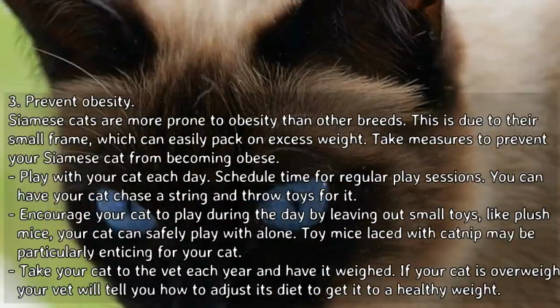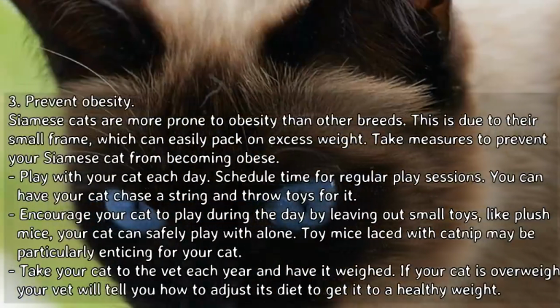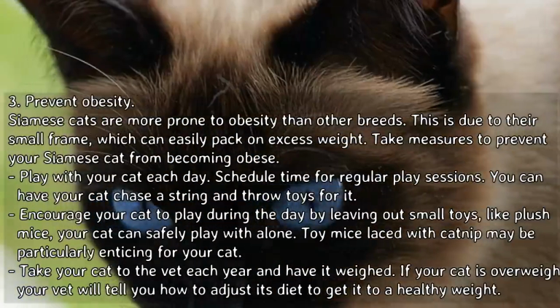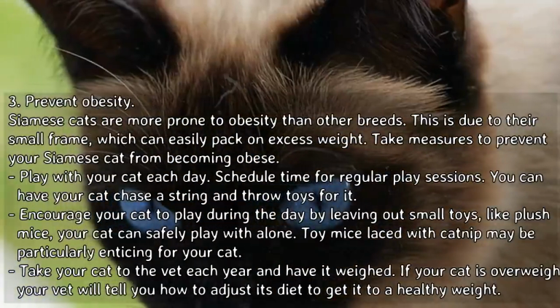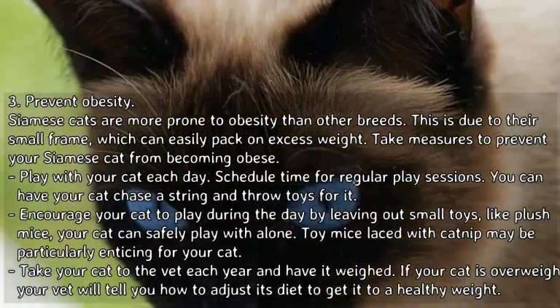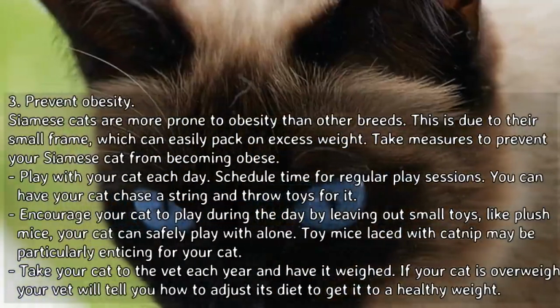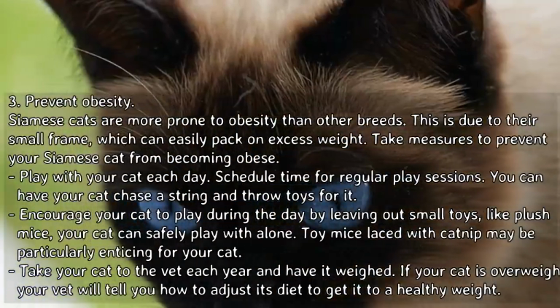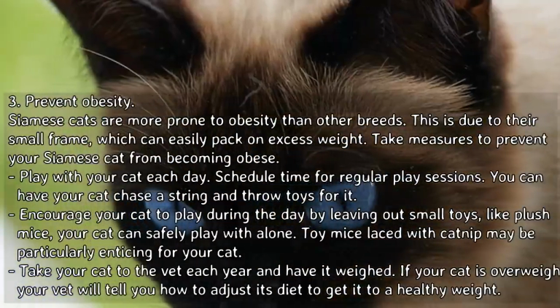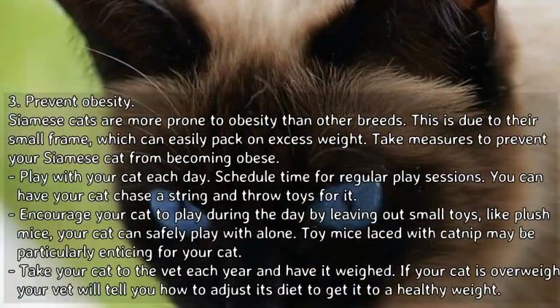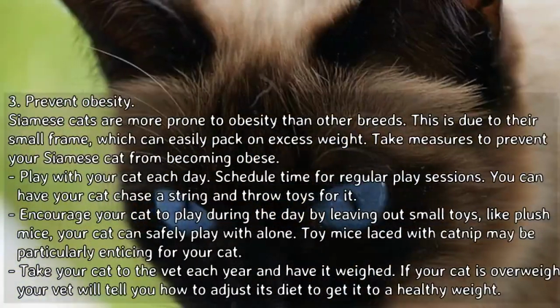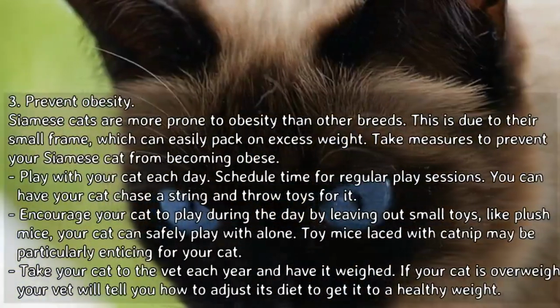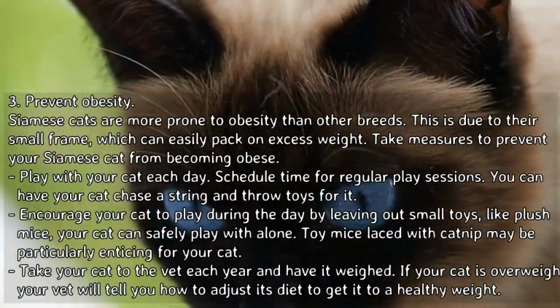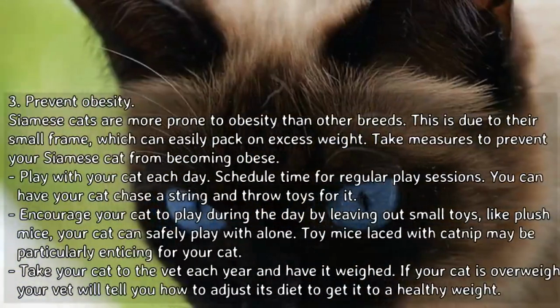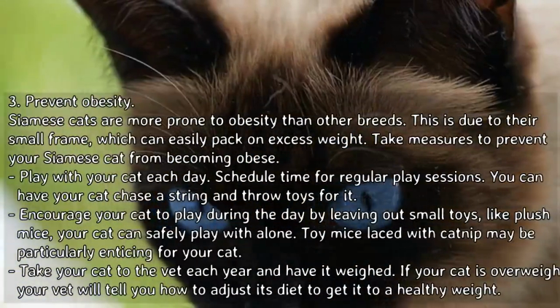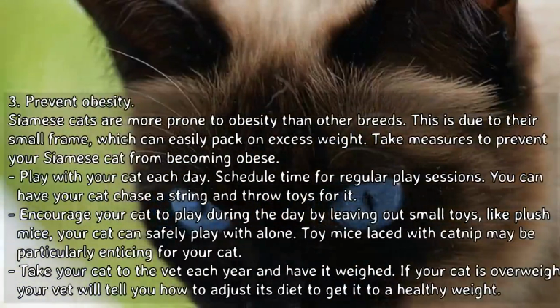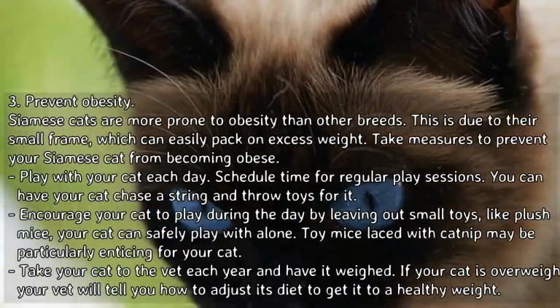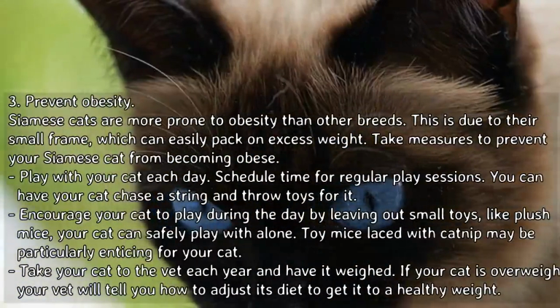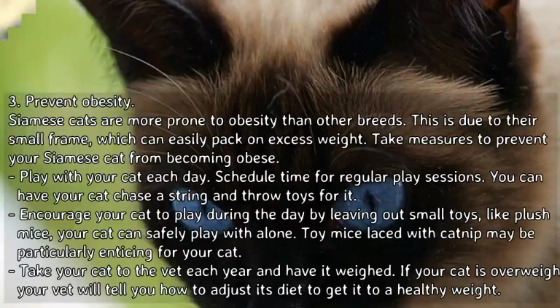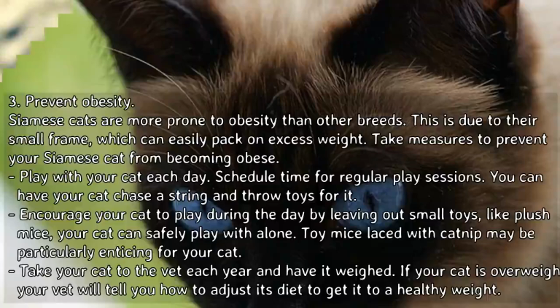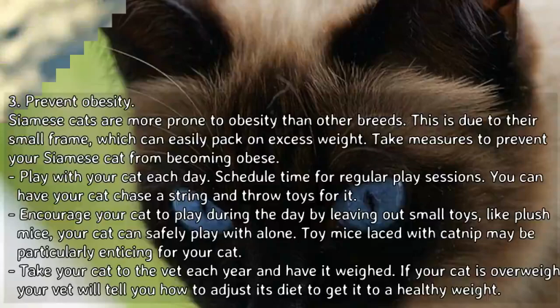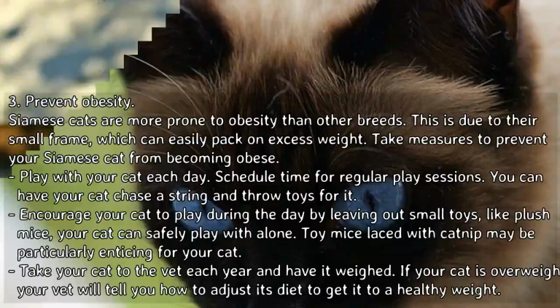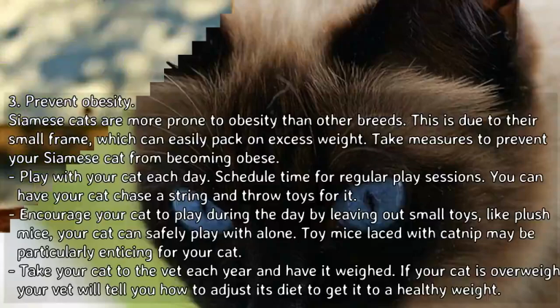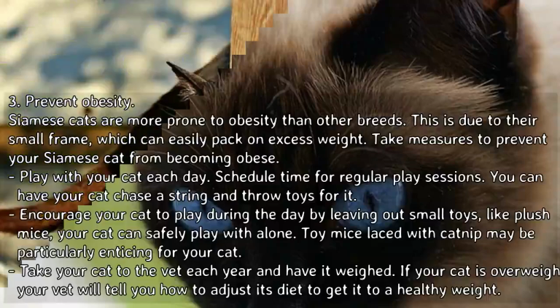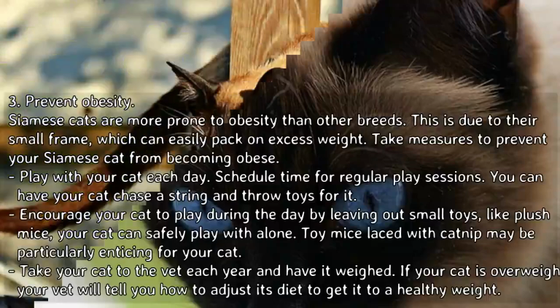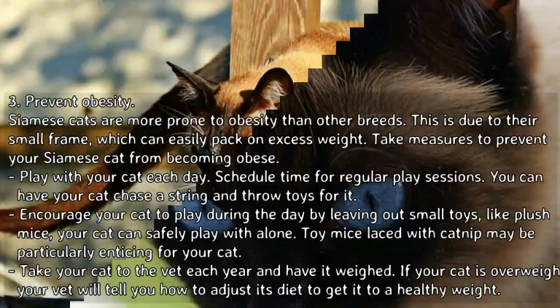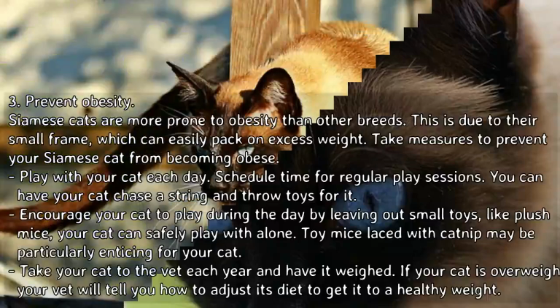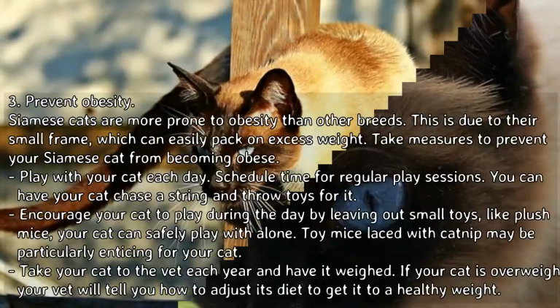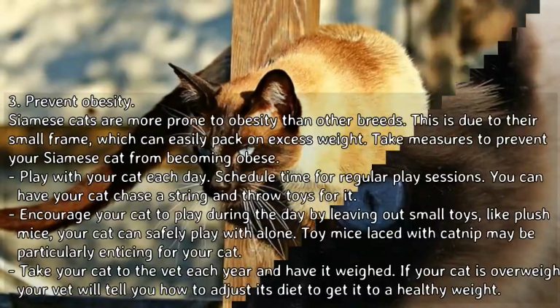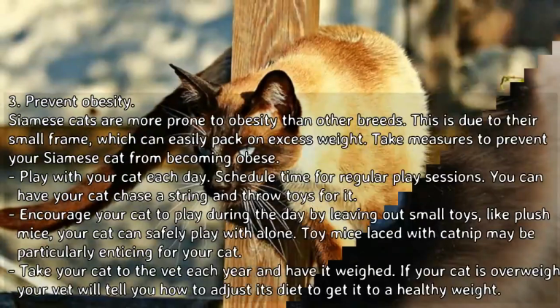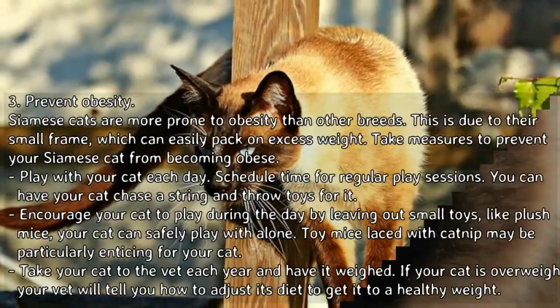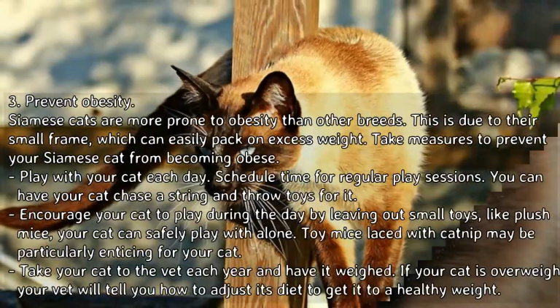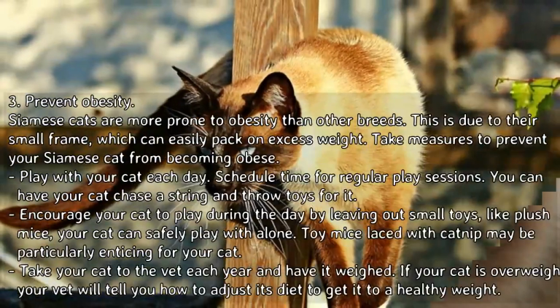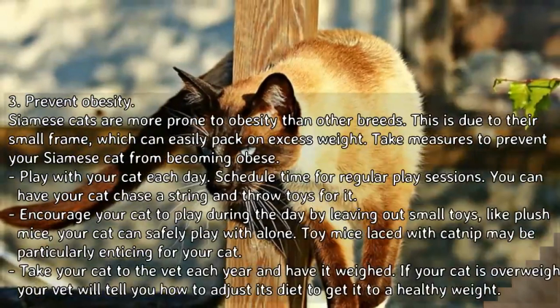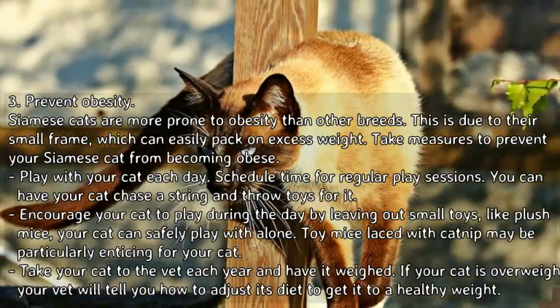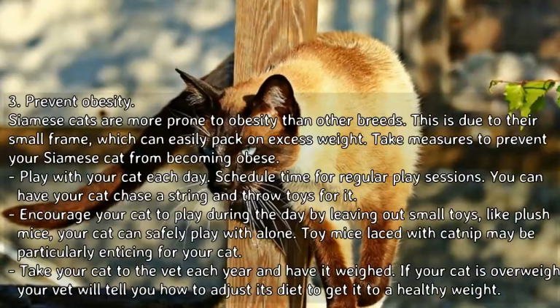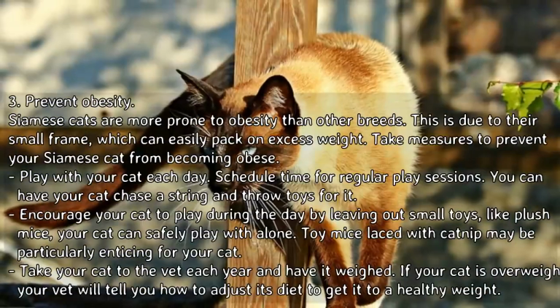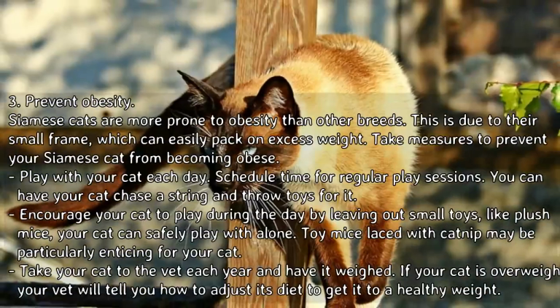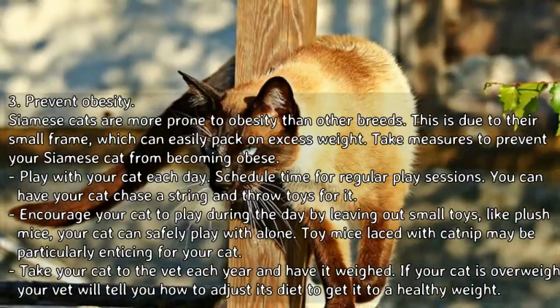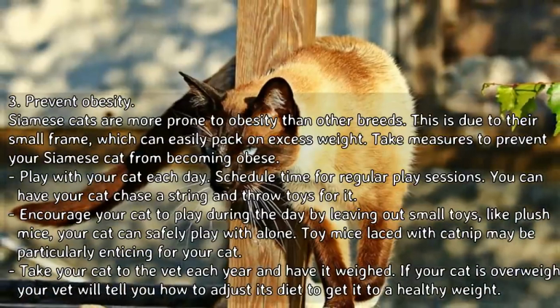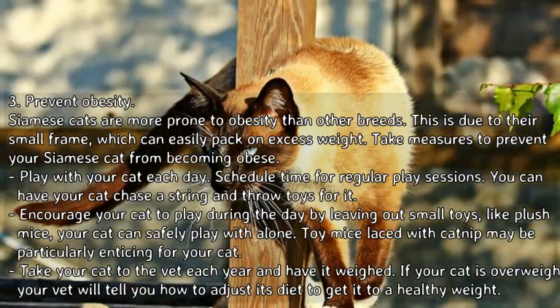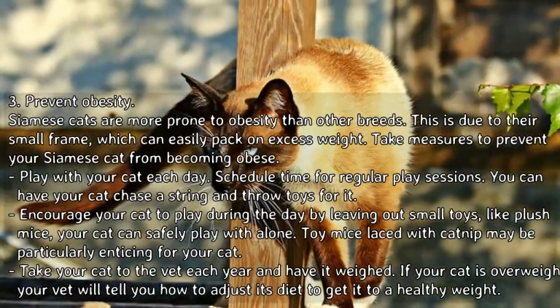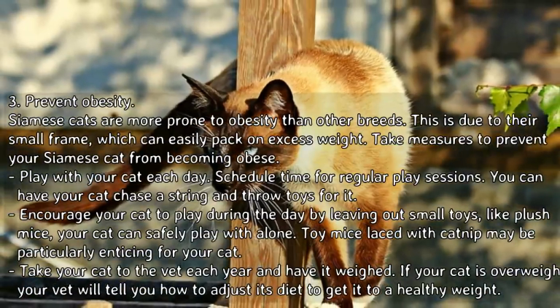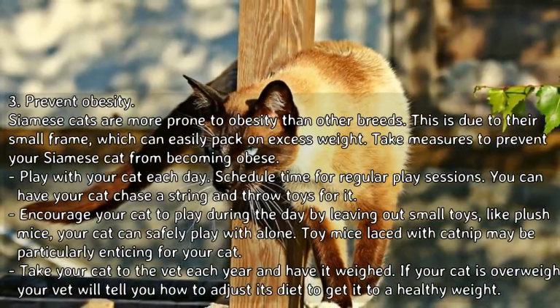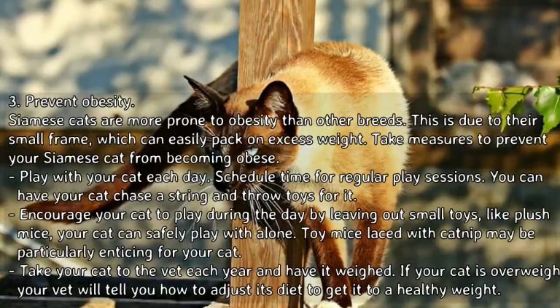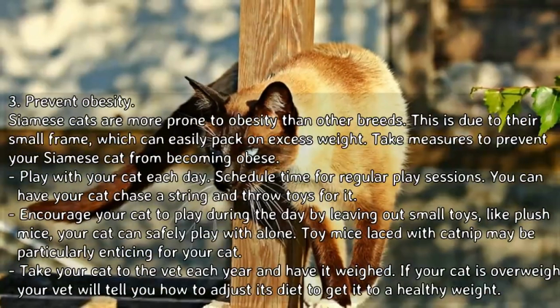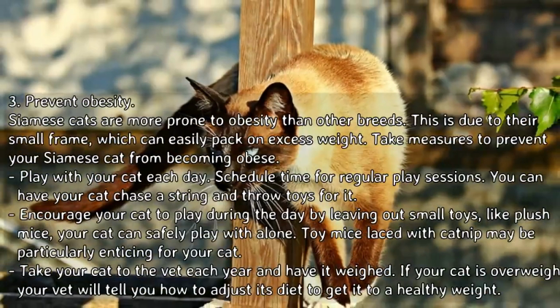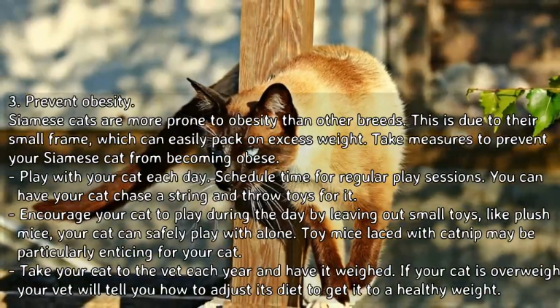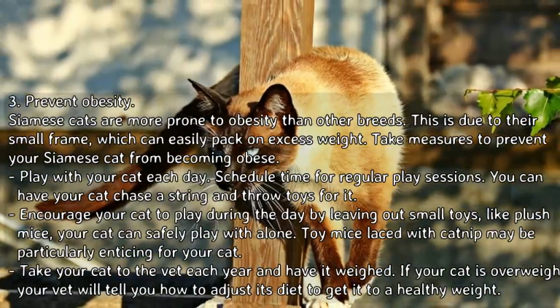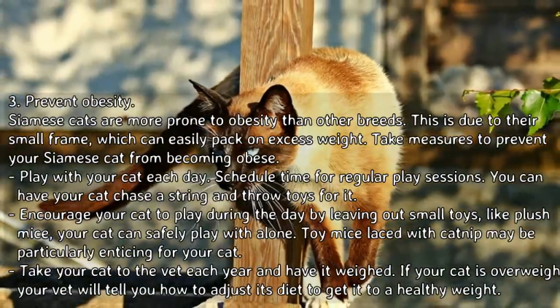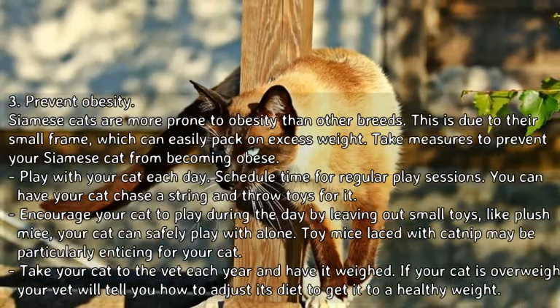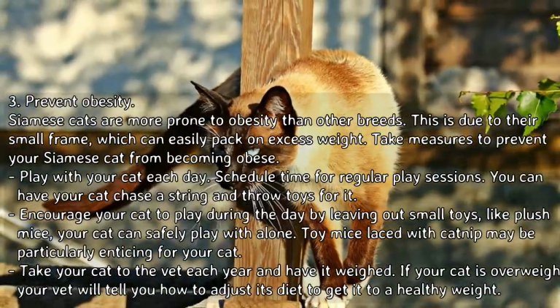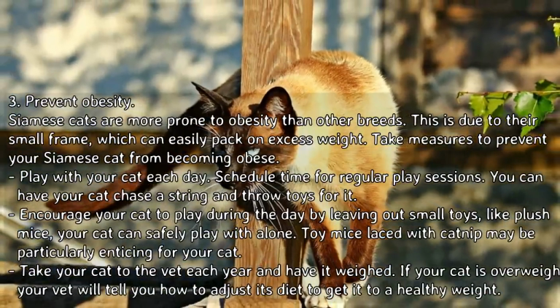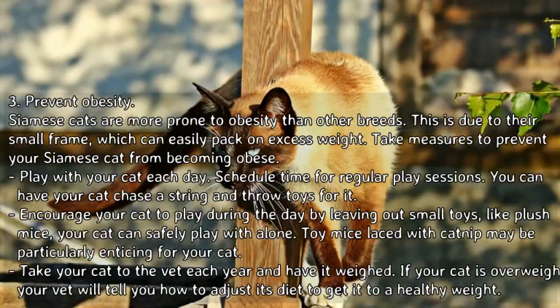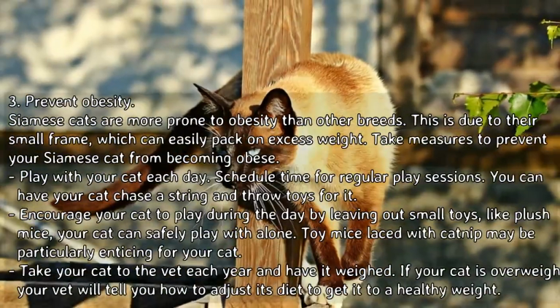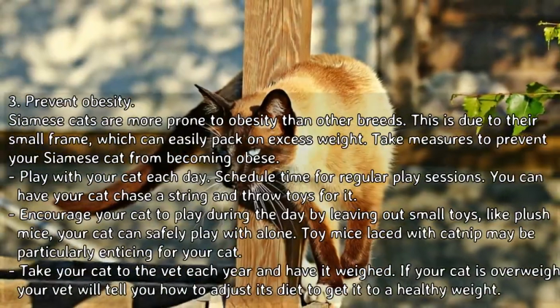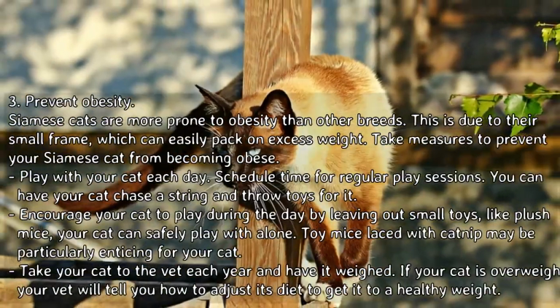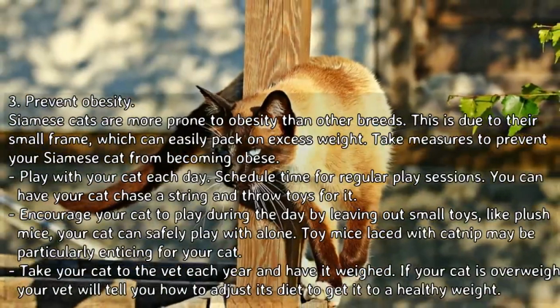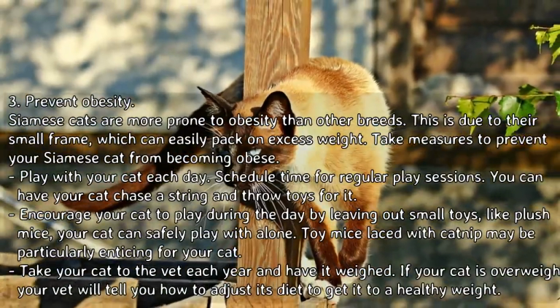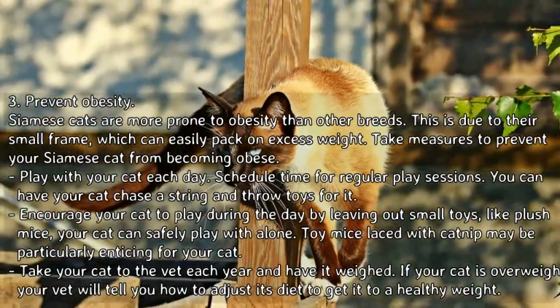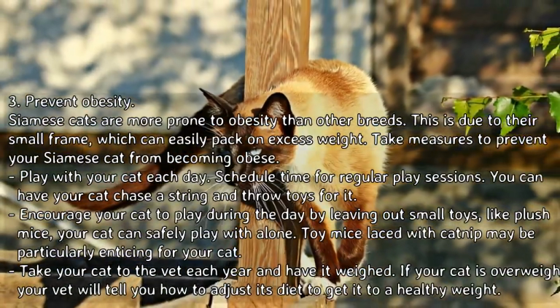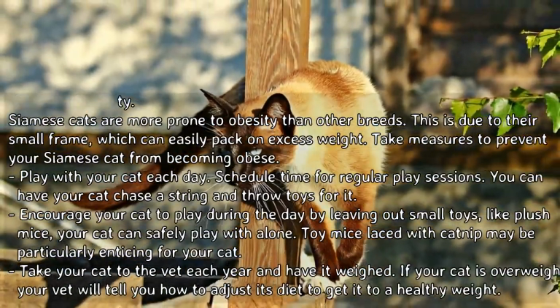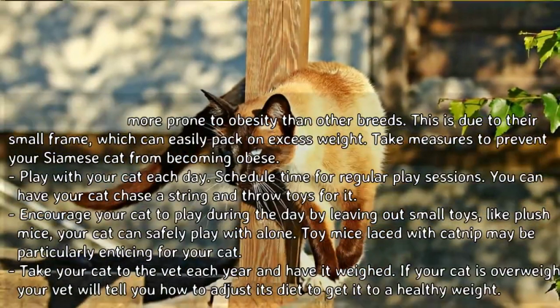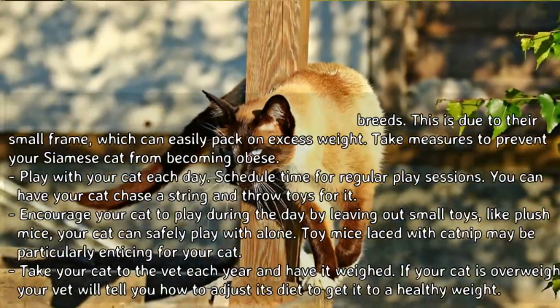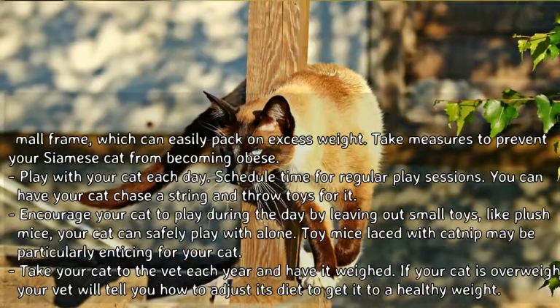Take your cat to the vet each year and have it weighed. If your cat is overweight, your vet will tell you how to adjust its diet to get it to a healthy weight.